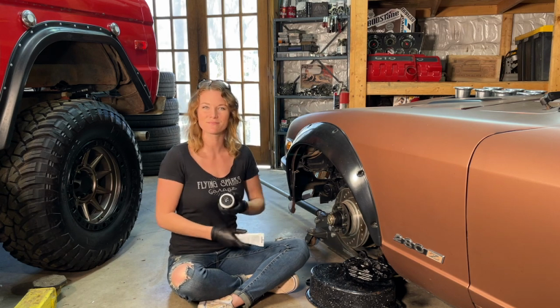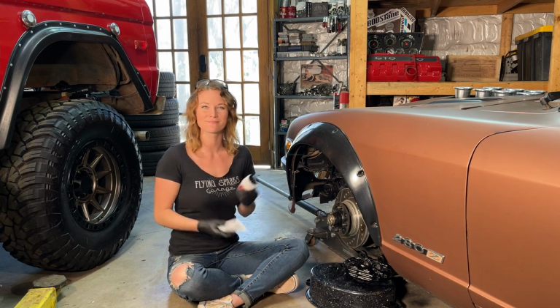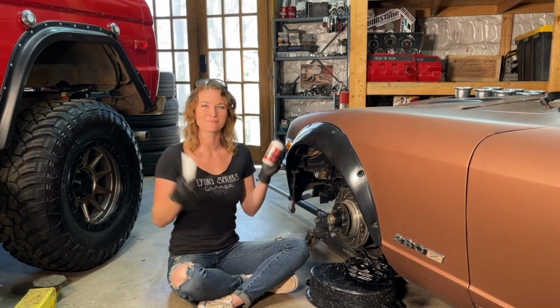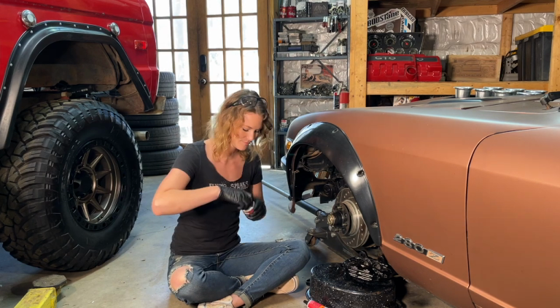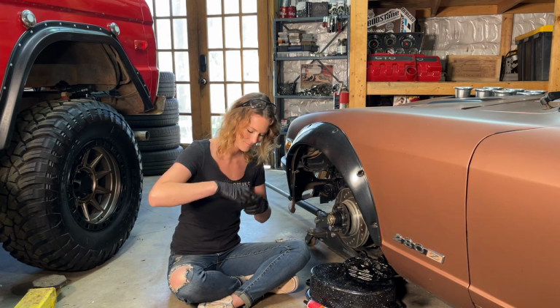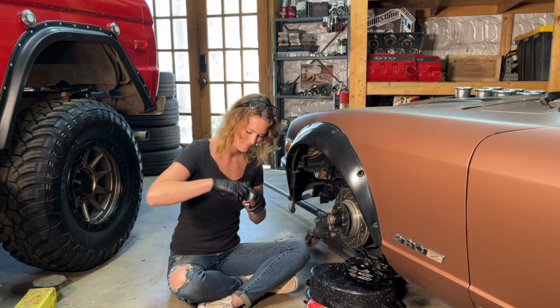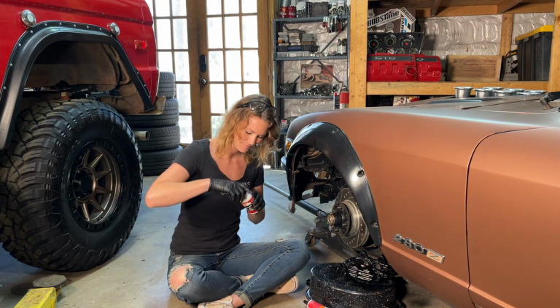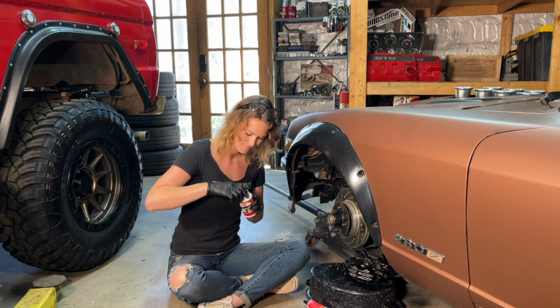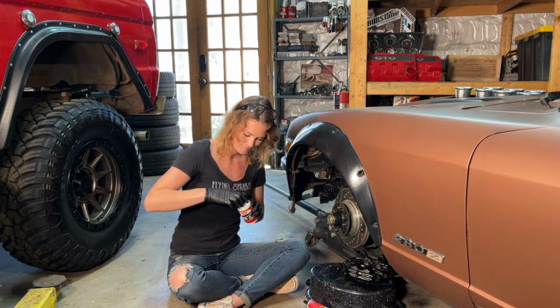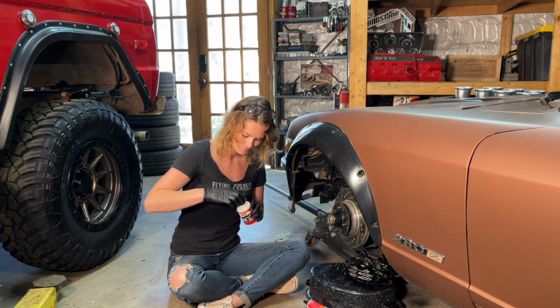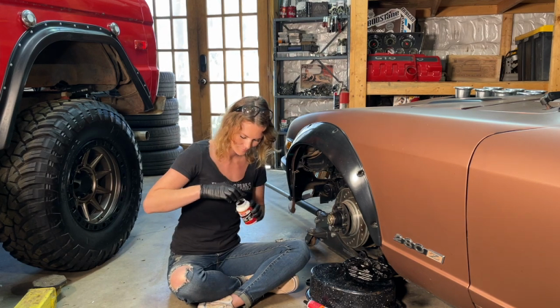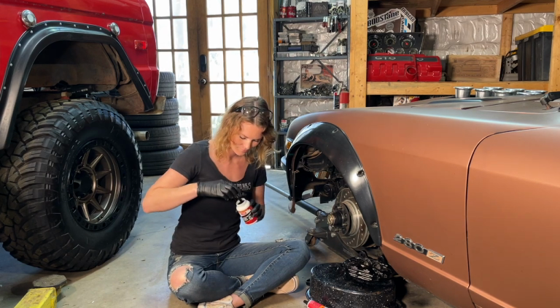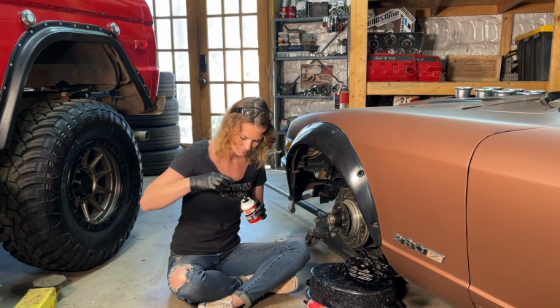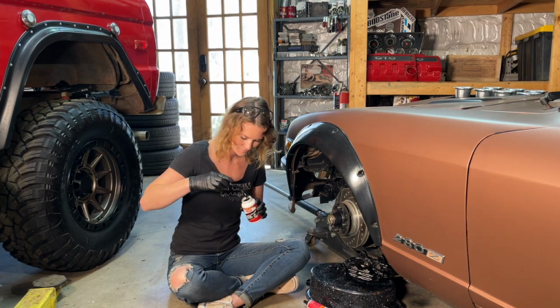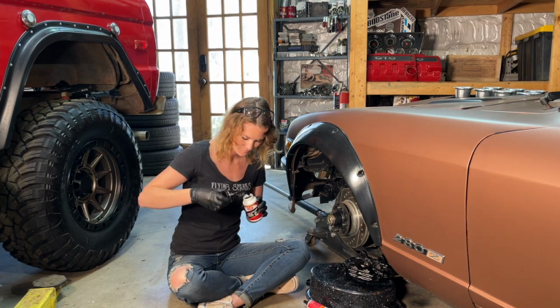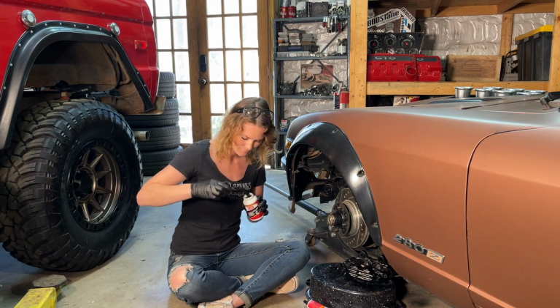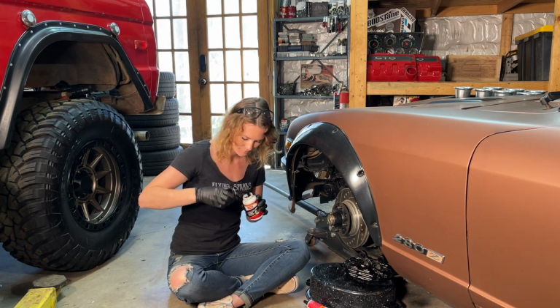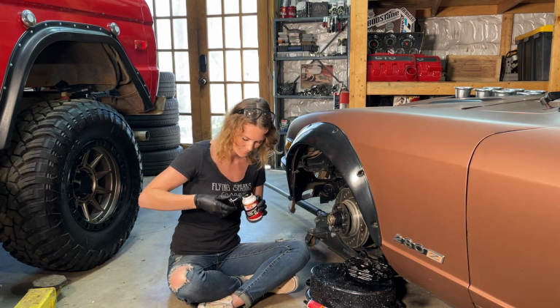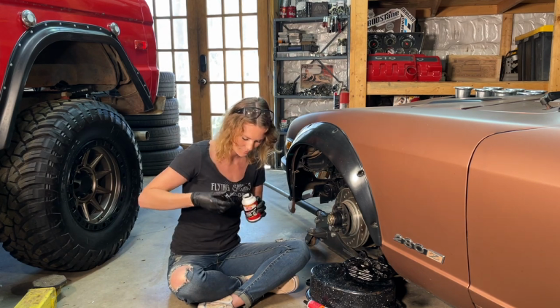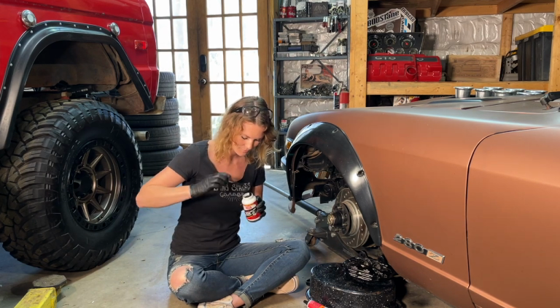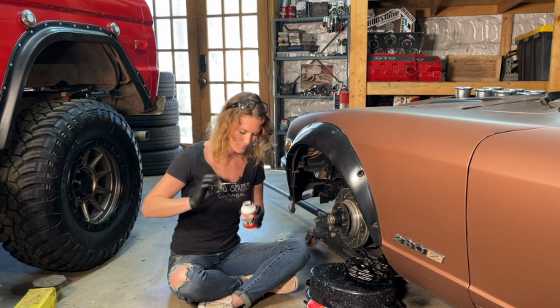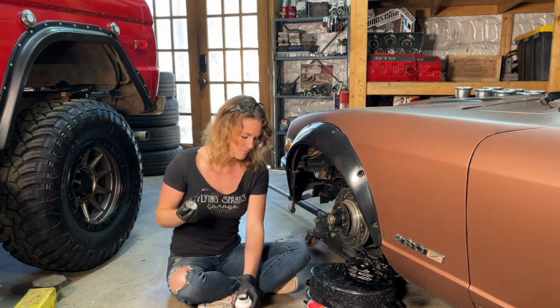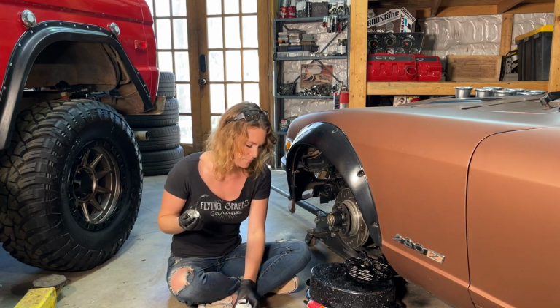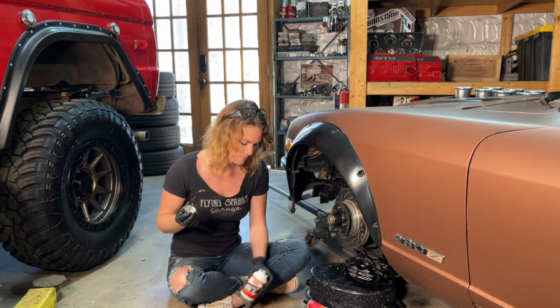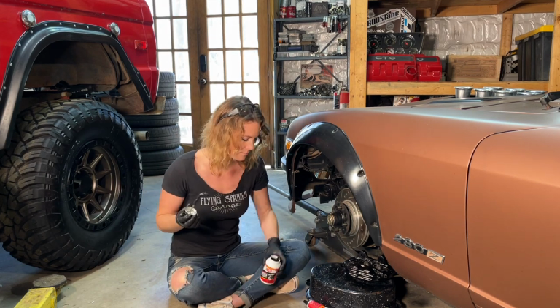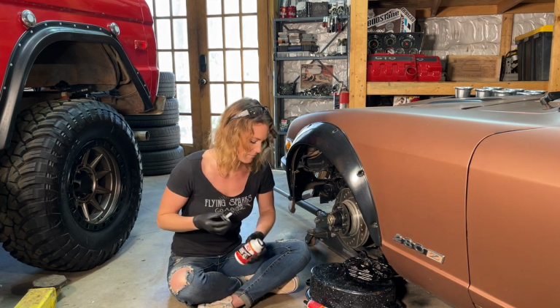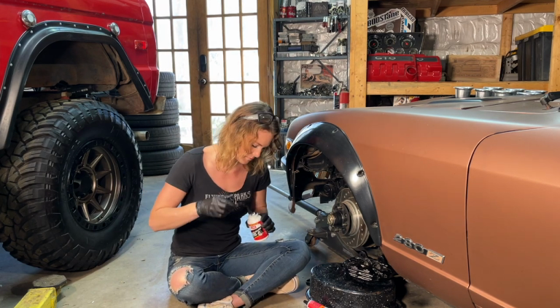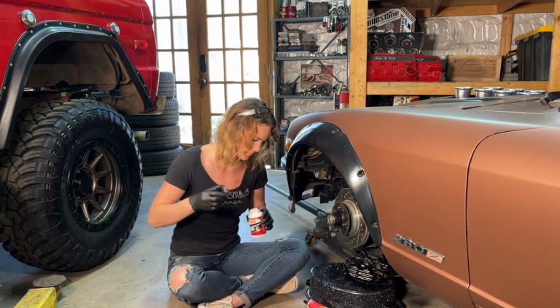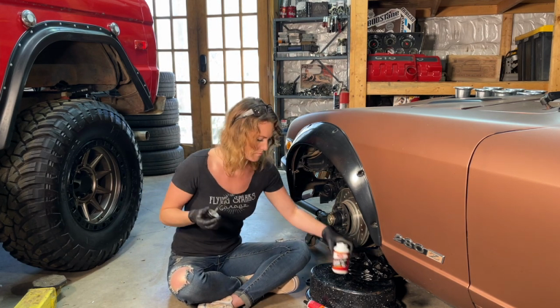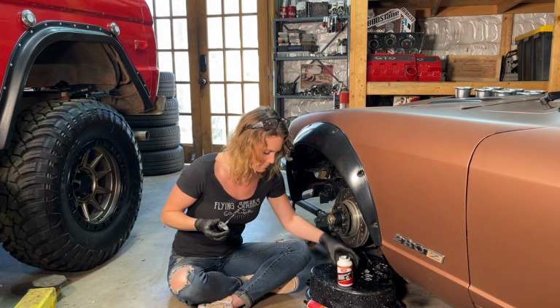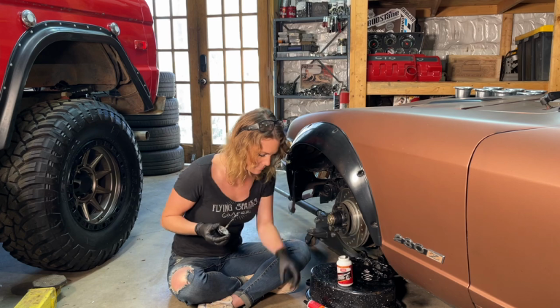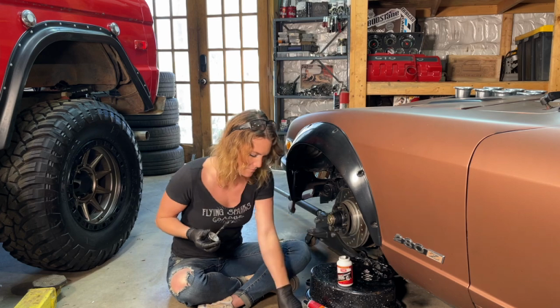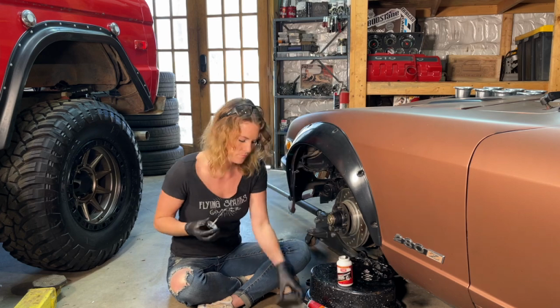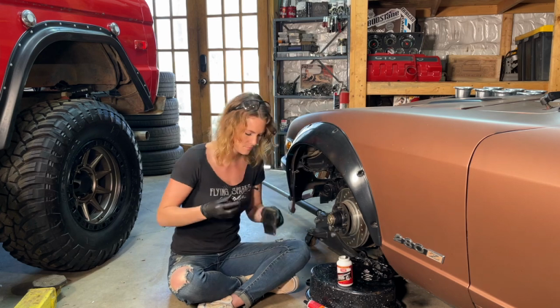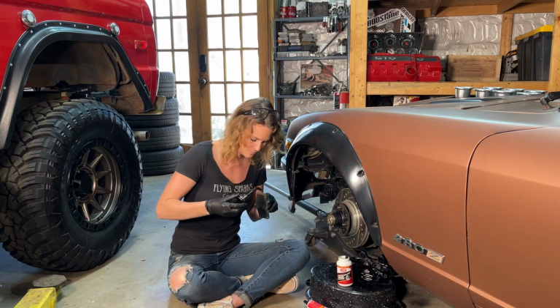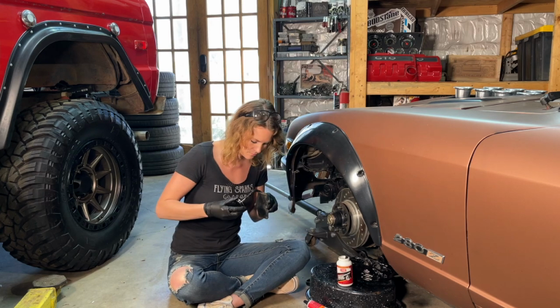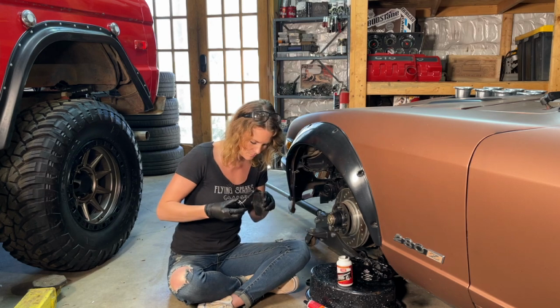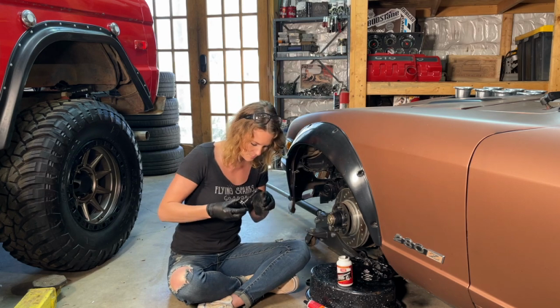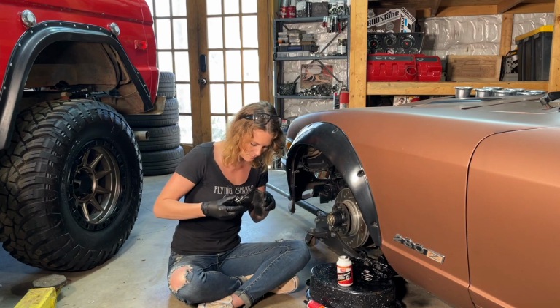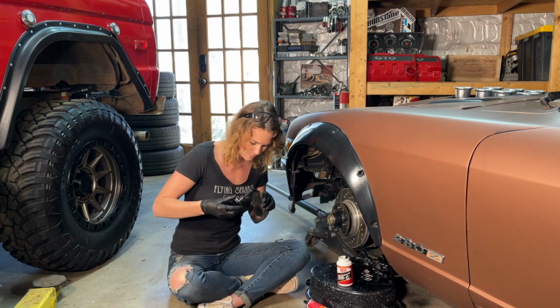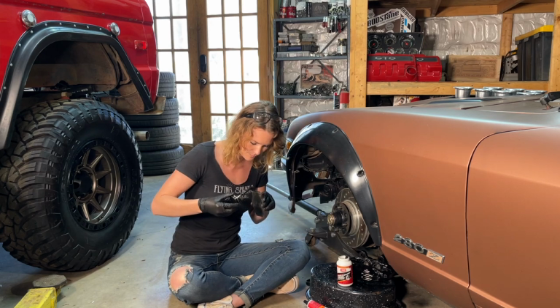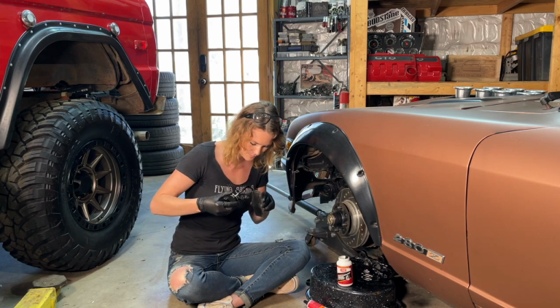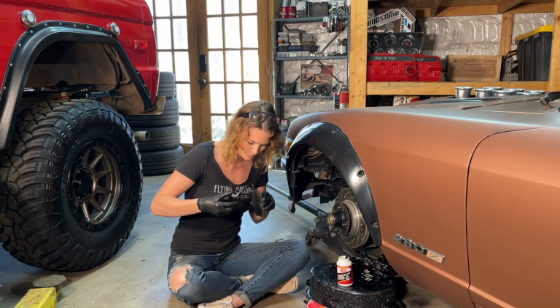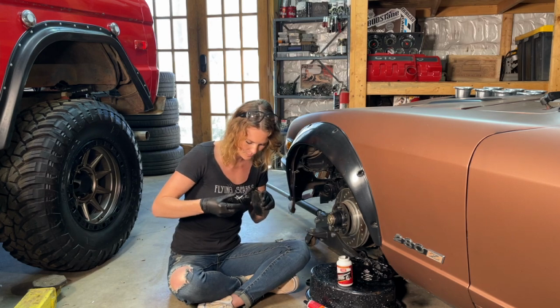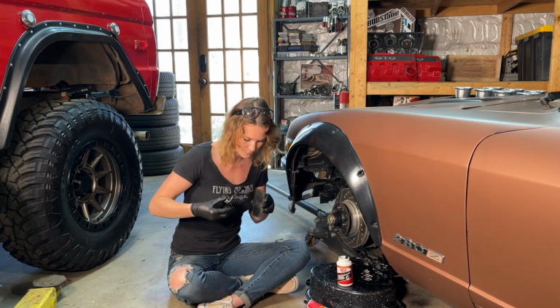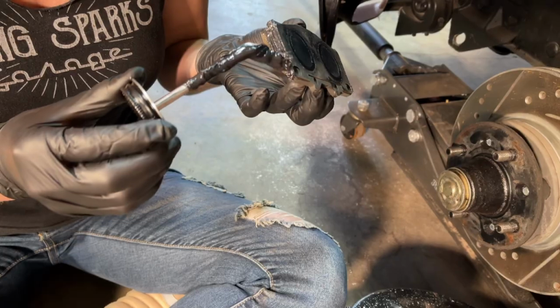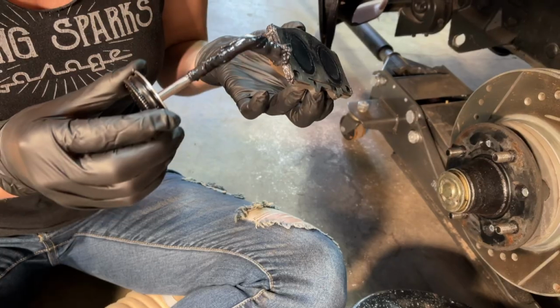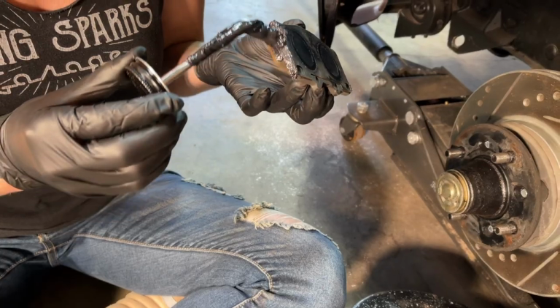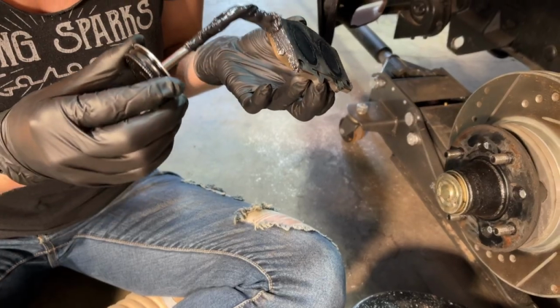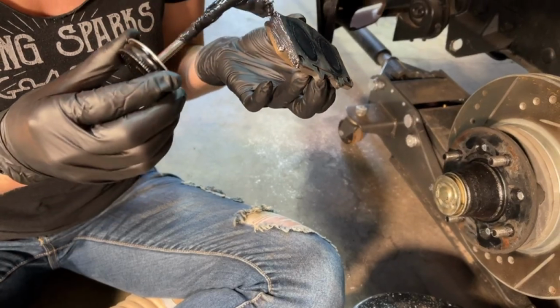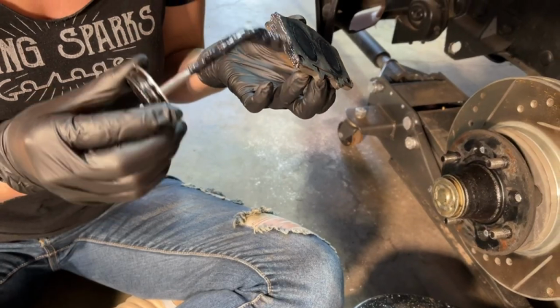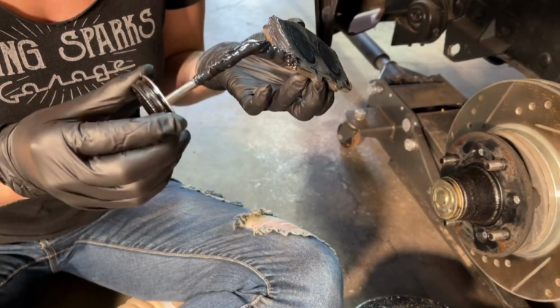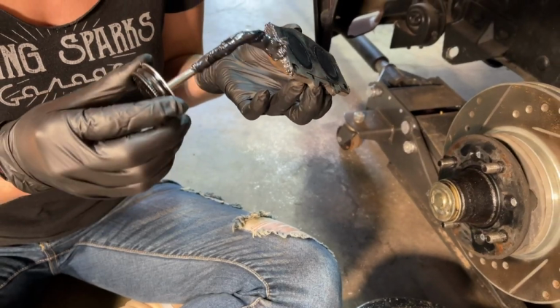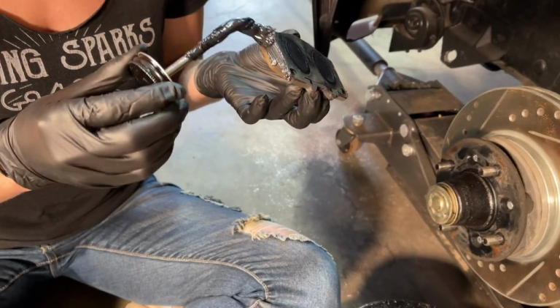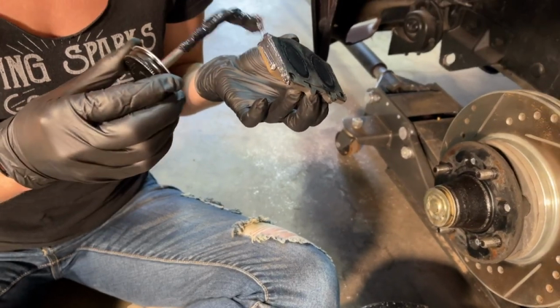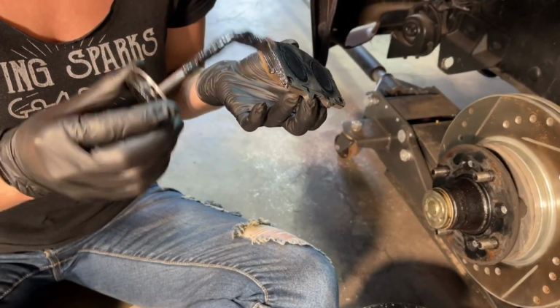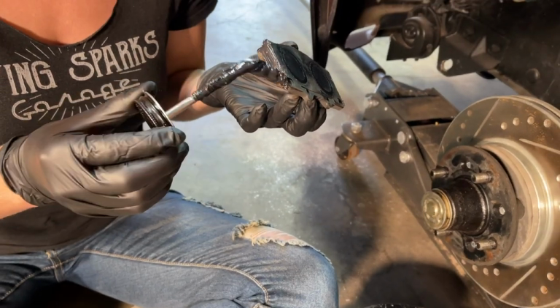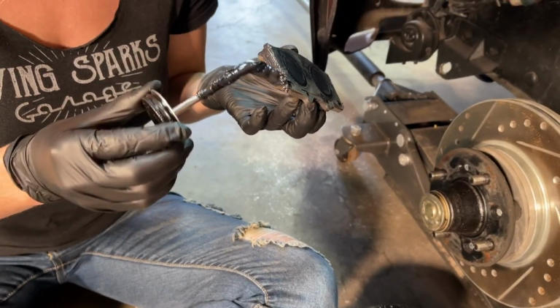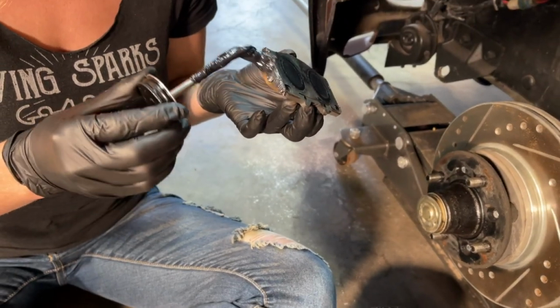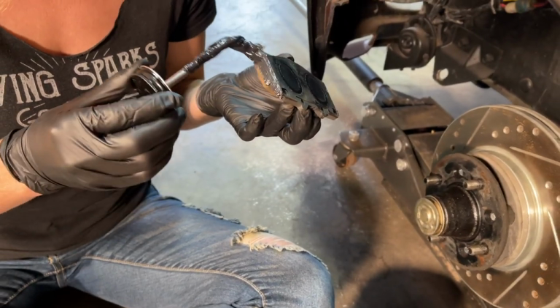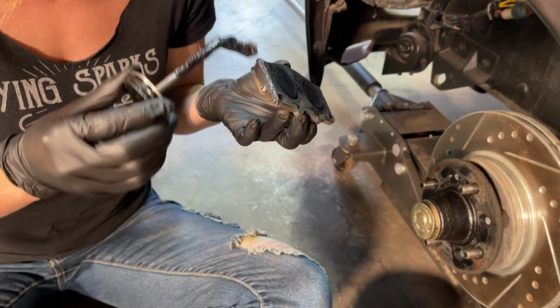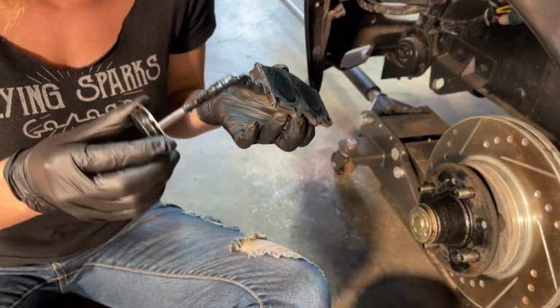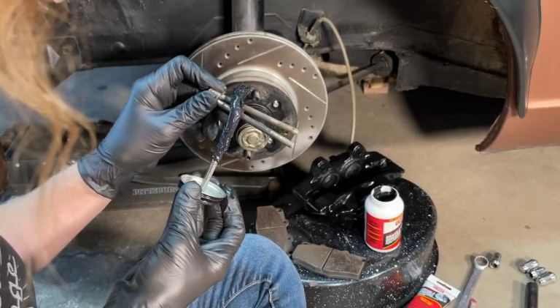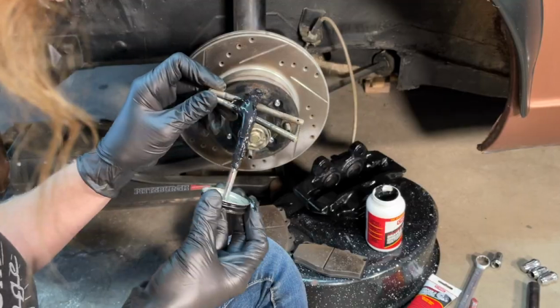We use CRC's synthetic brake and caliper grease on our disc brakes, drum brakes, and ABS systems.